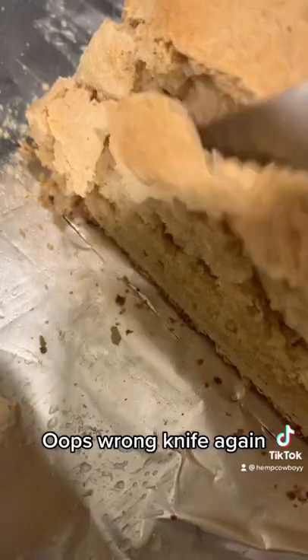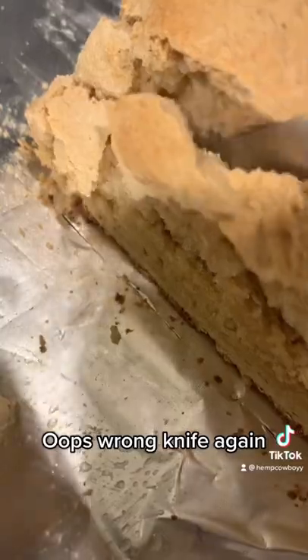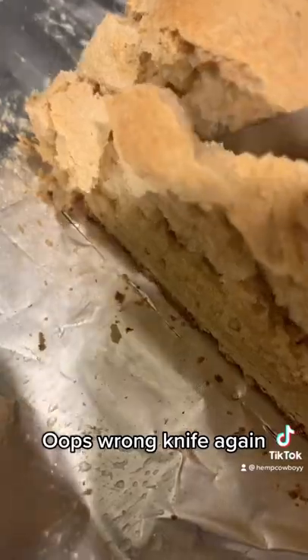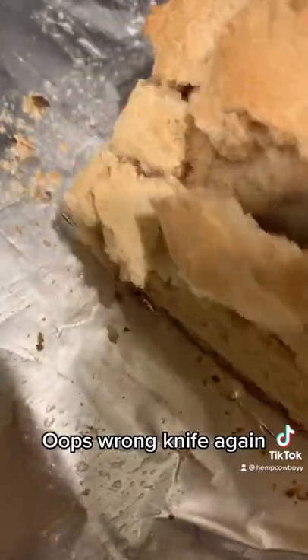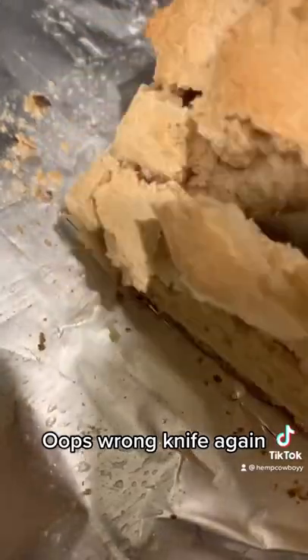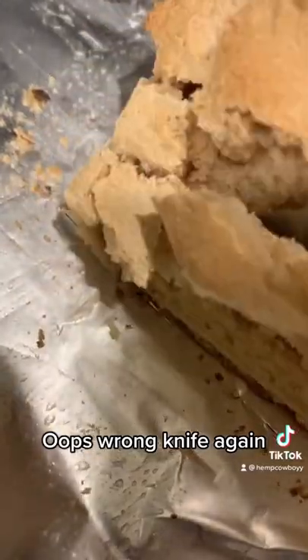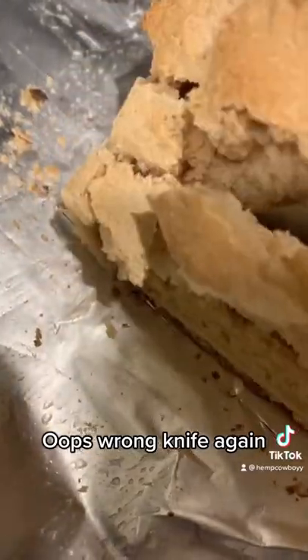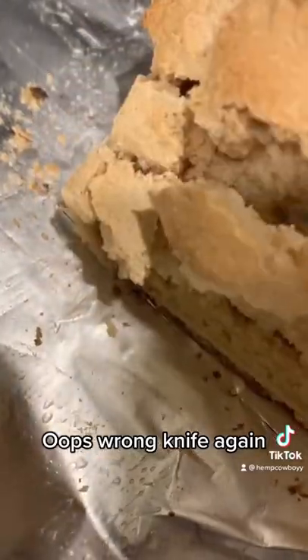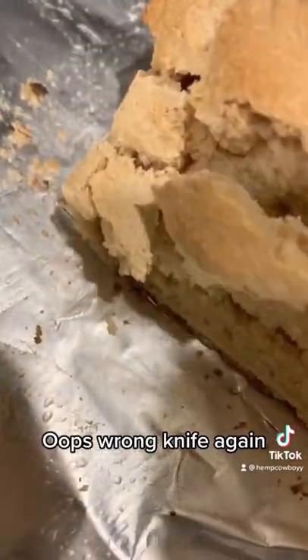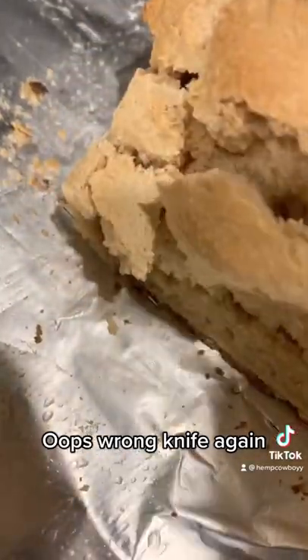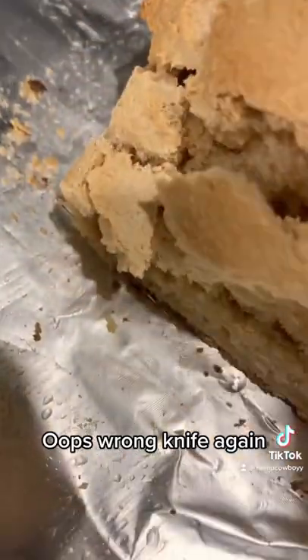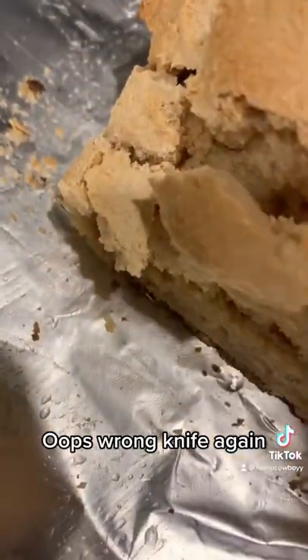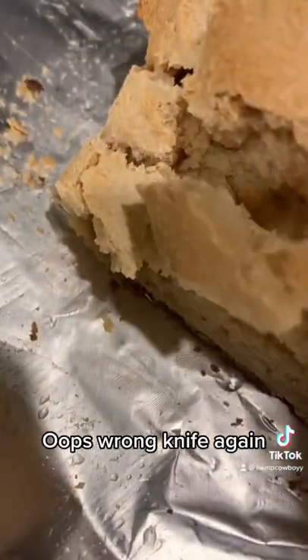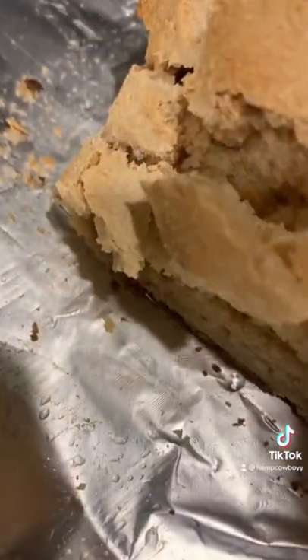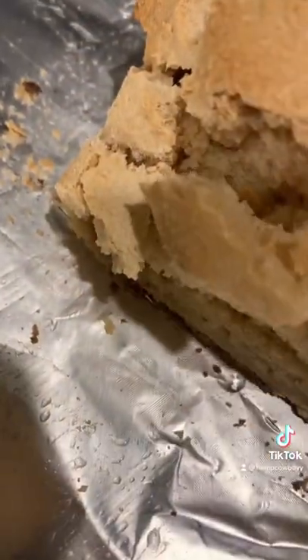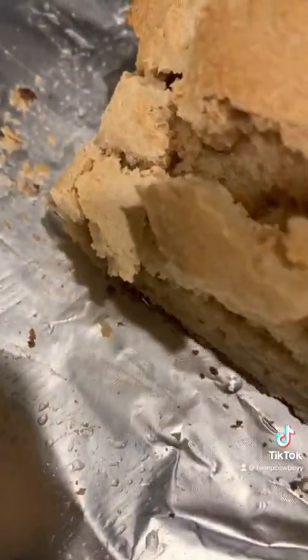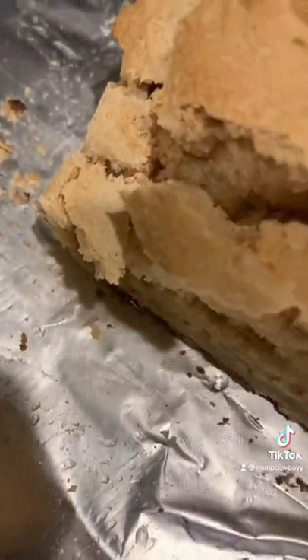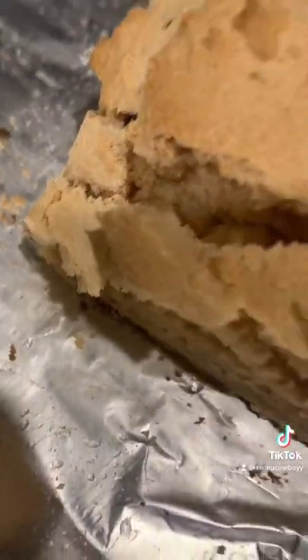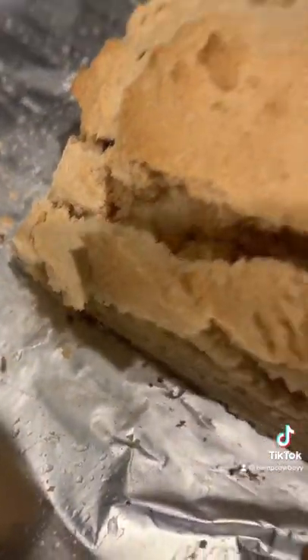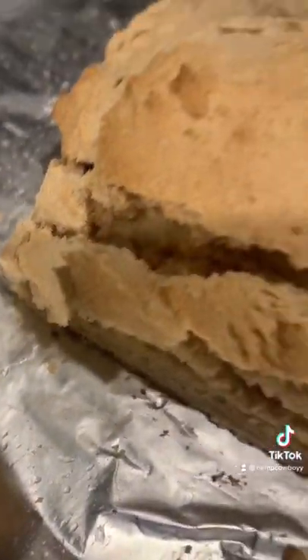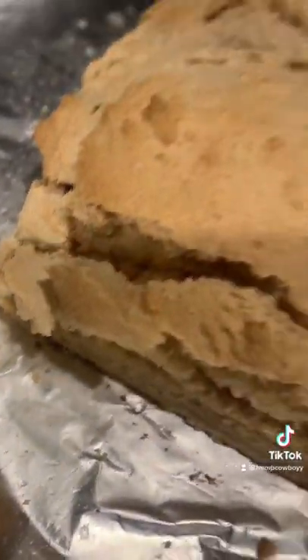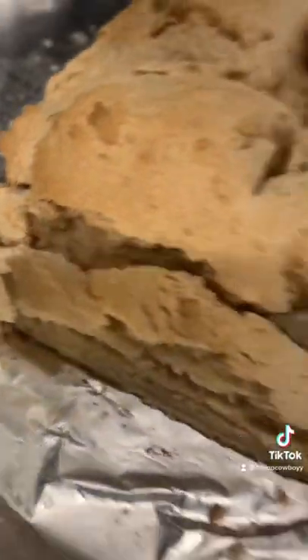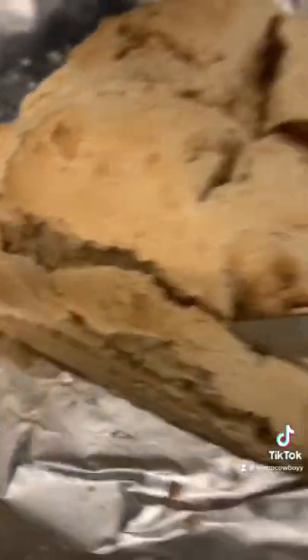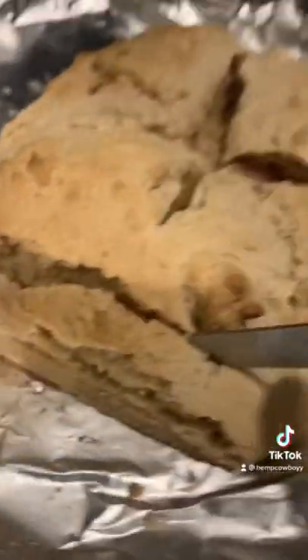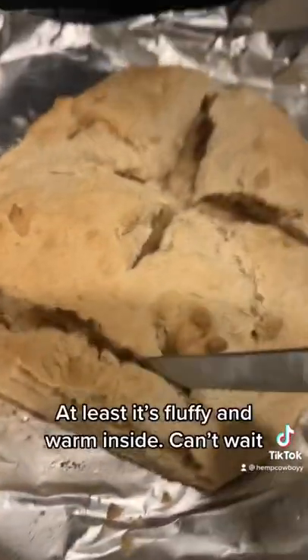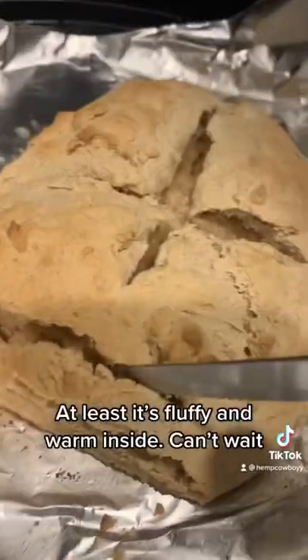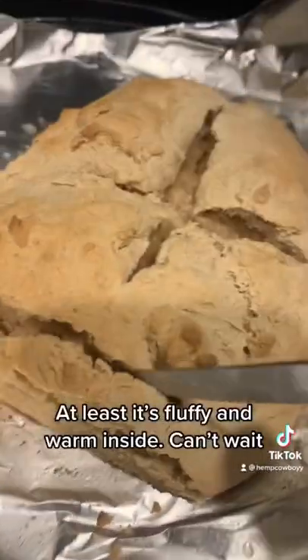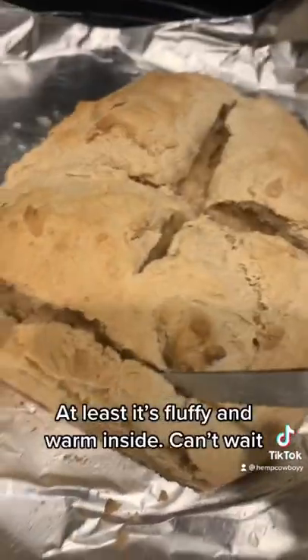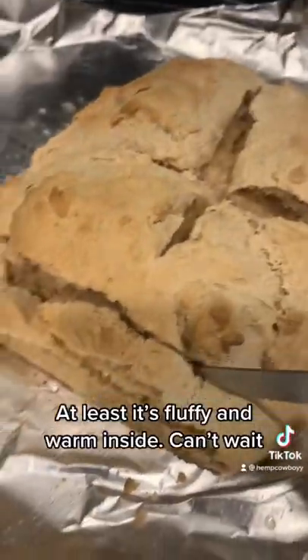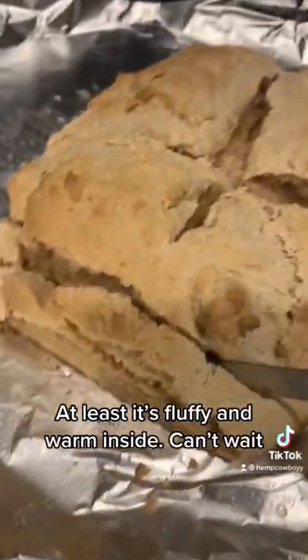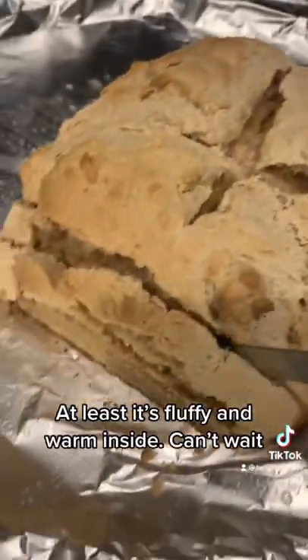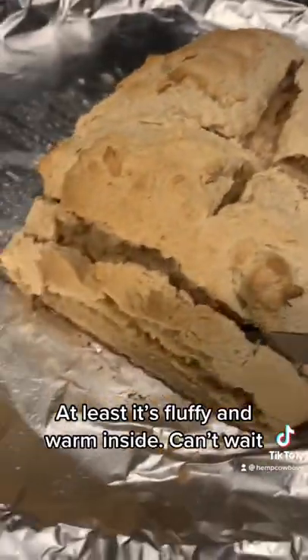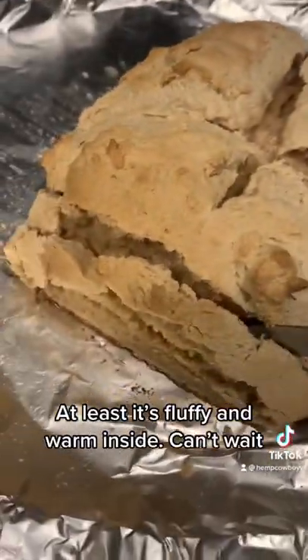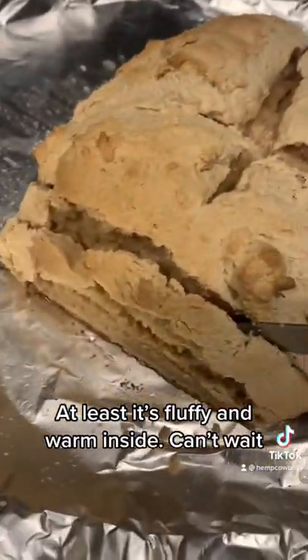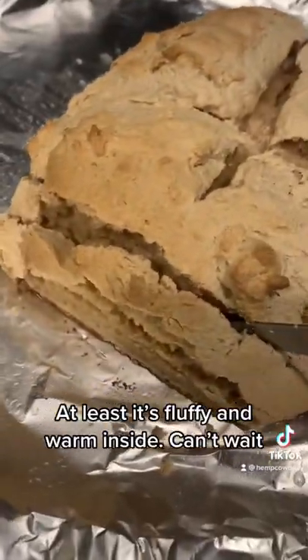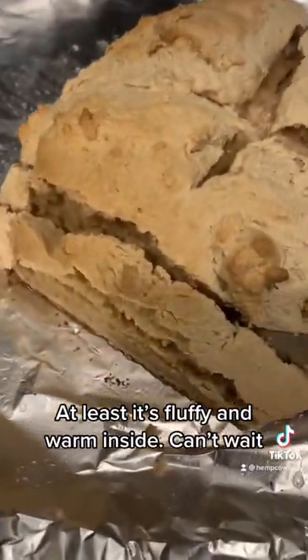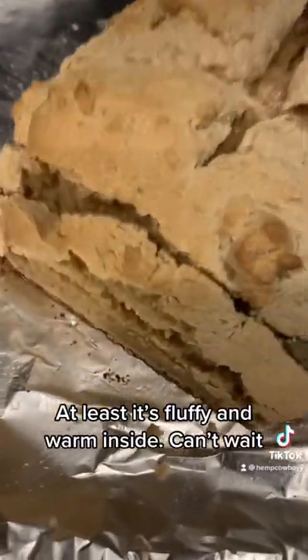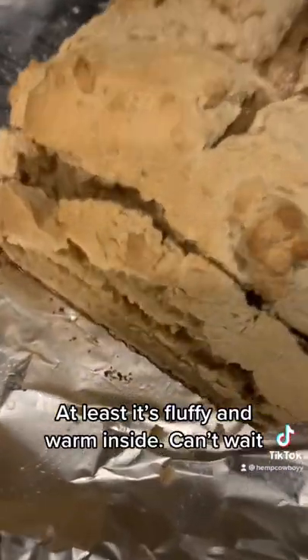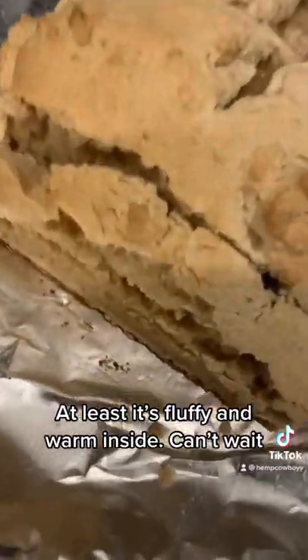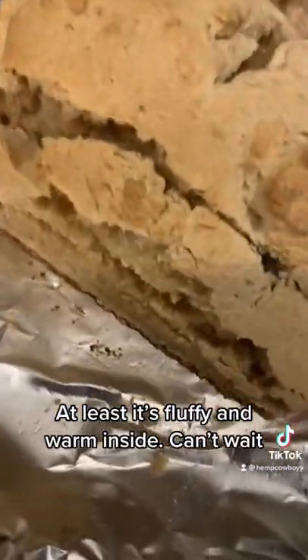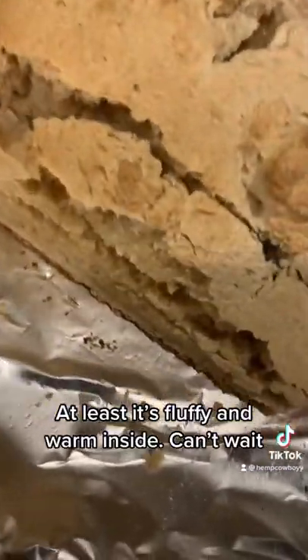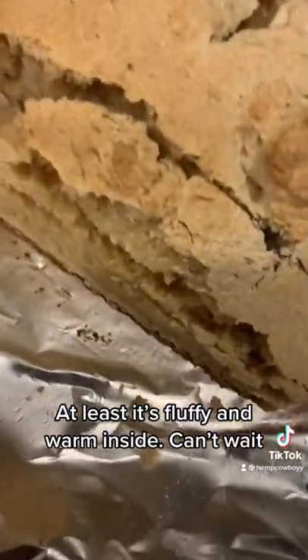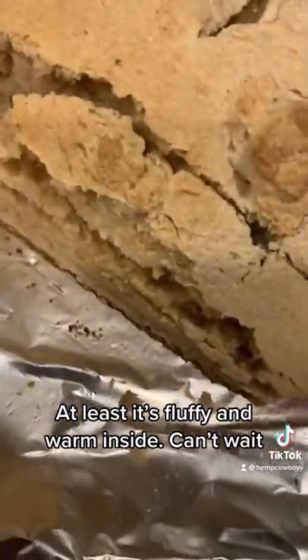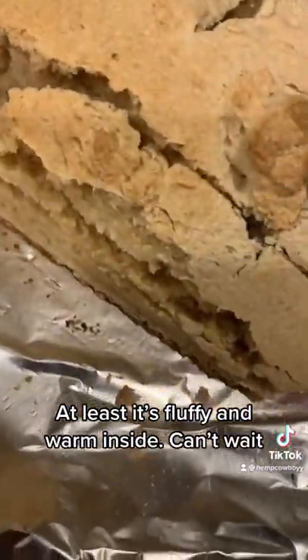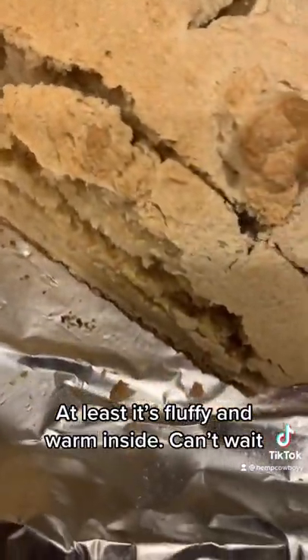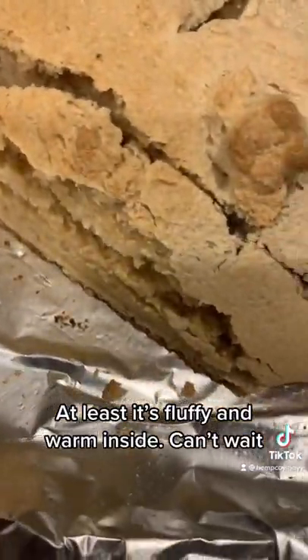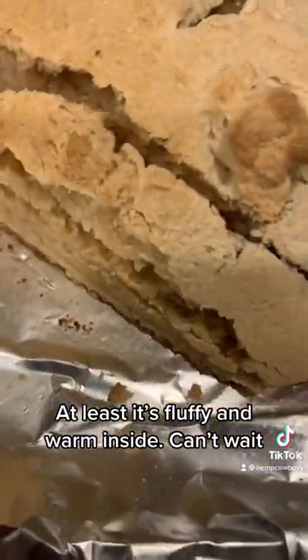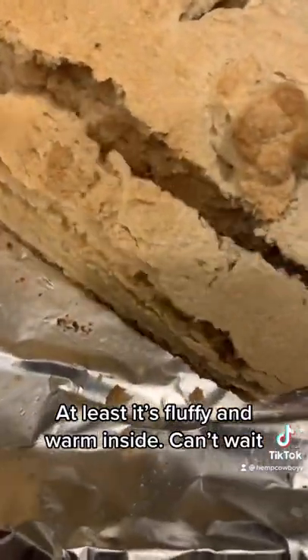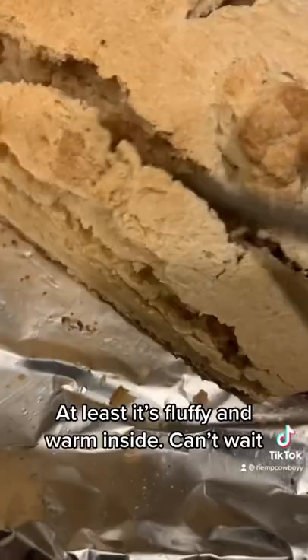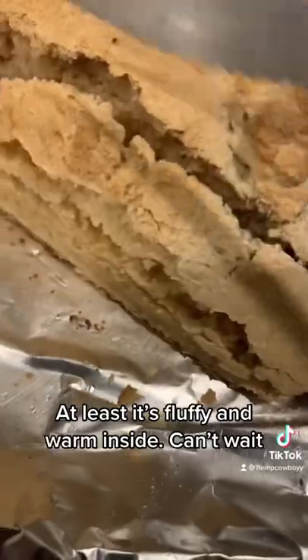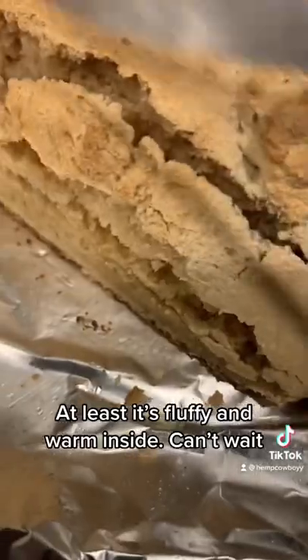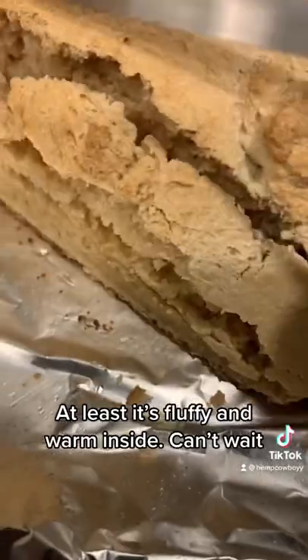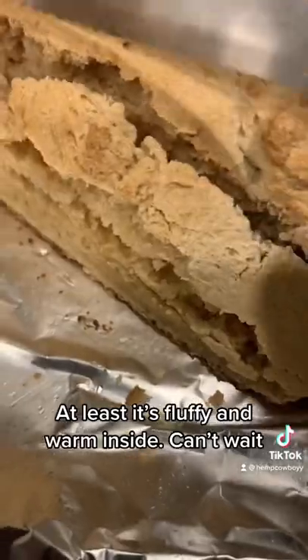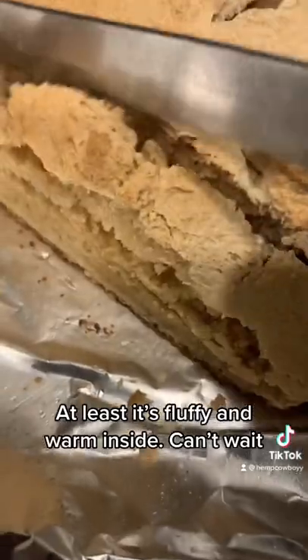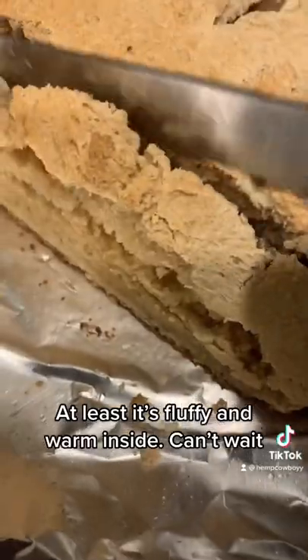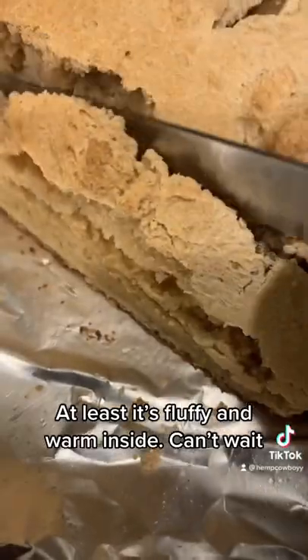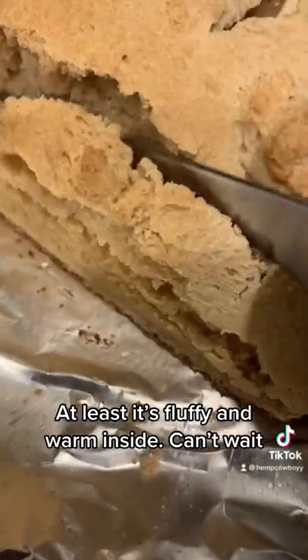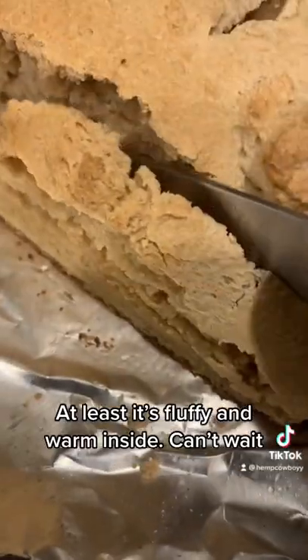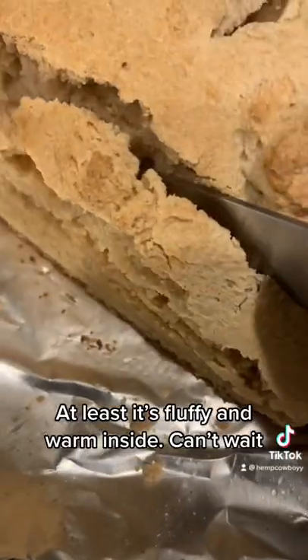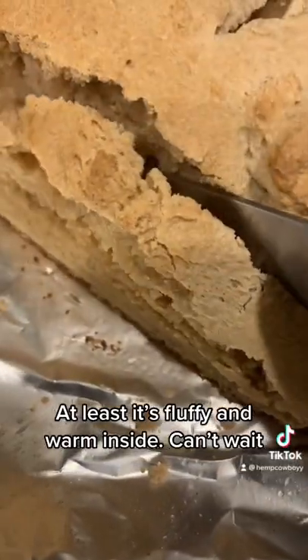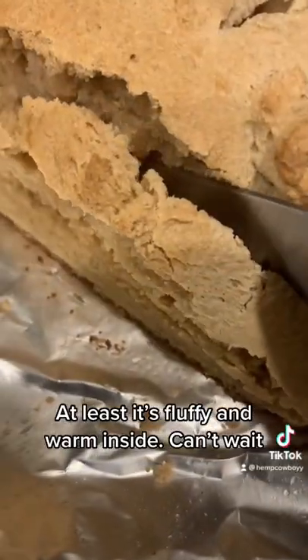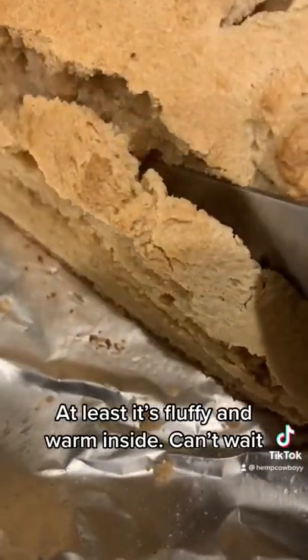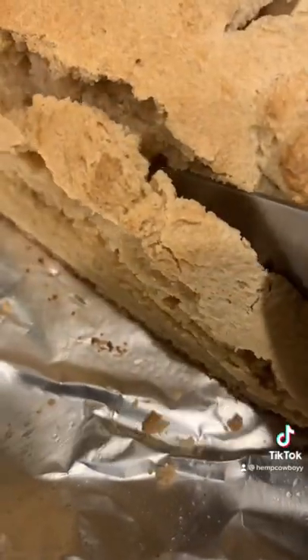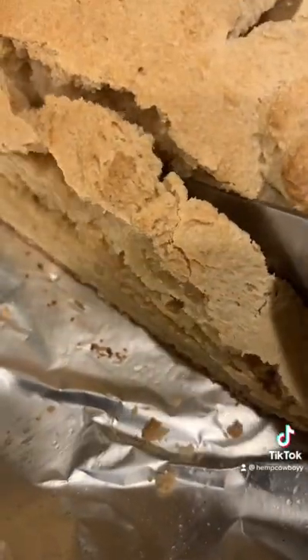Wrong knife again. At least it's fluffy and warm inside. Can't wait.